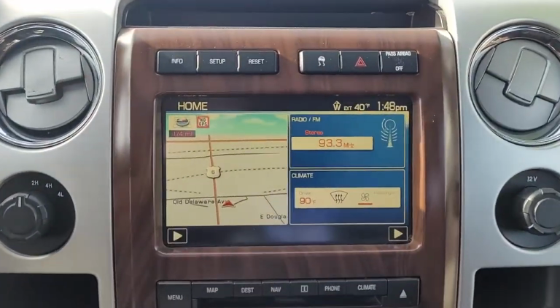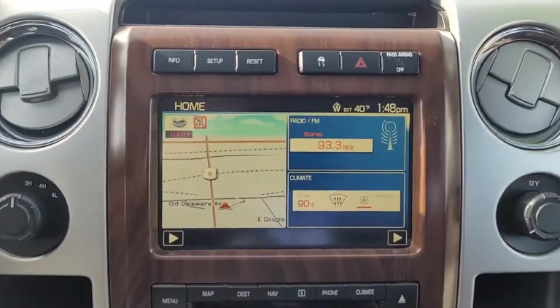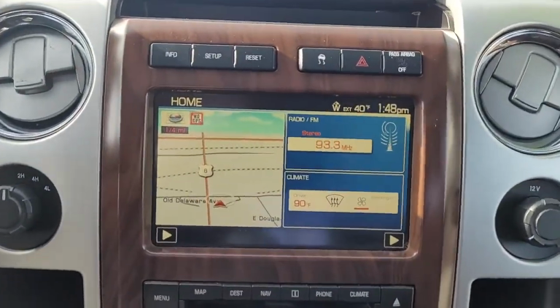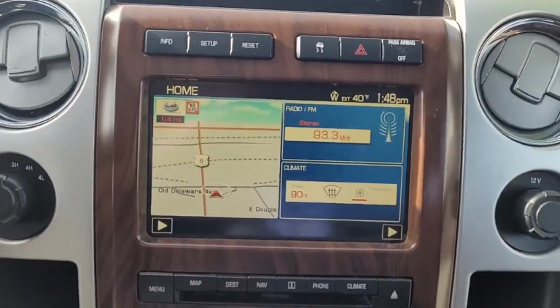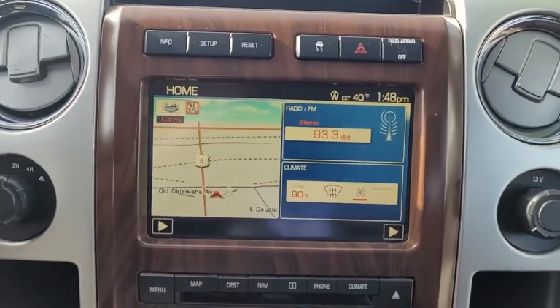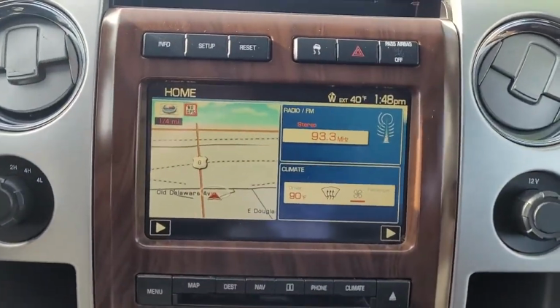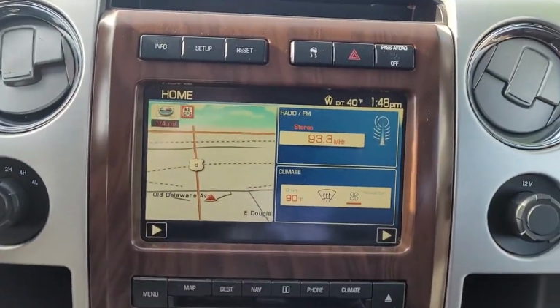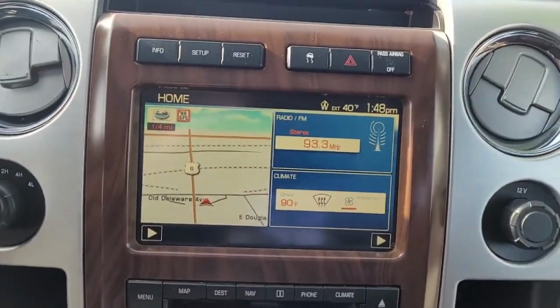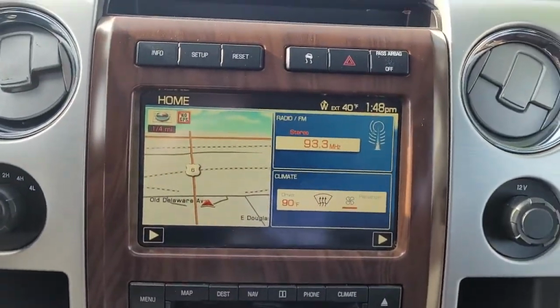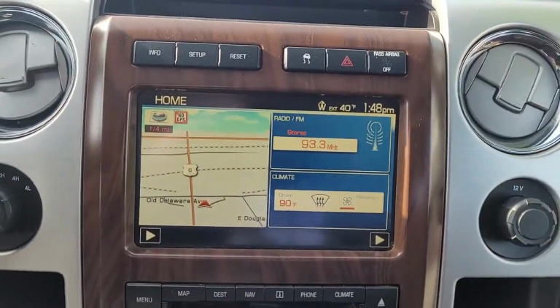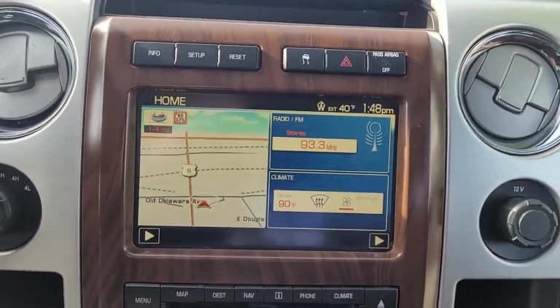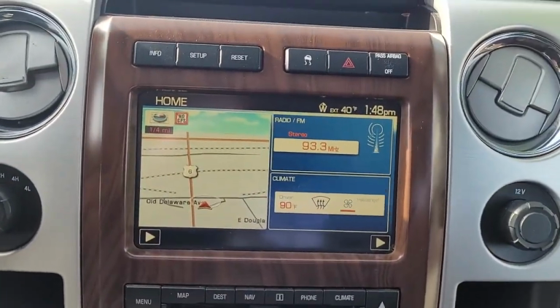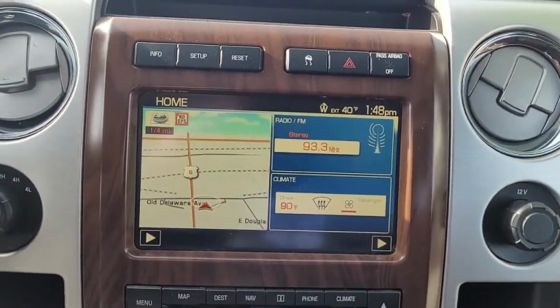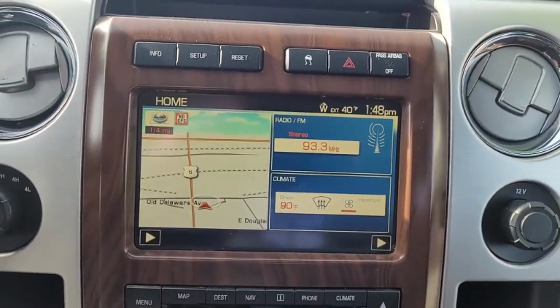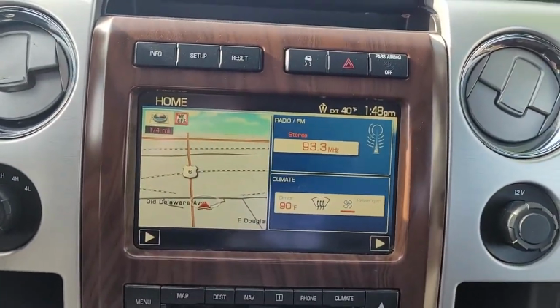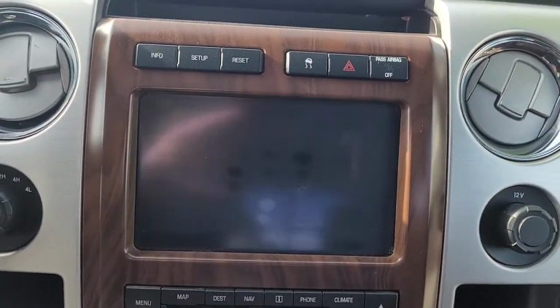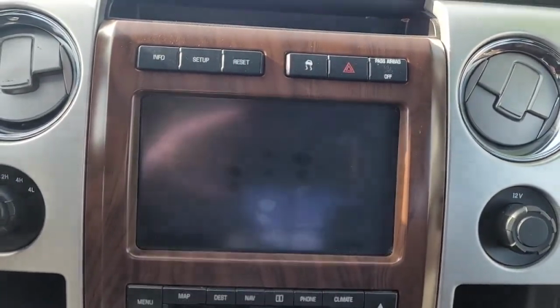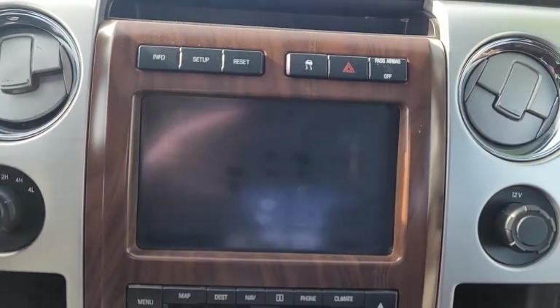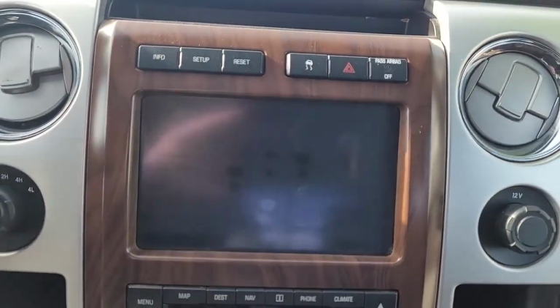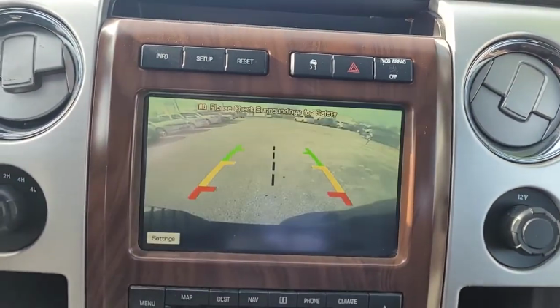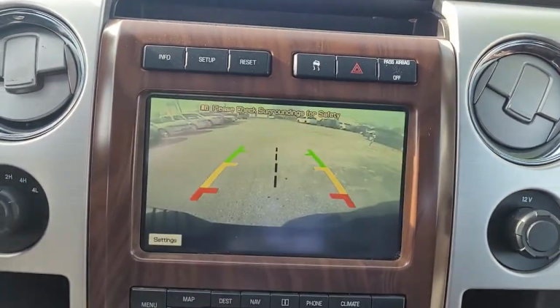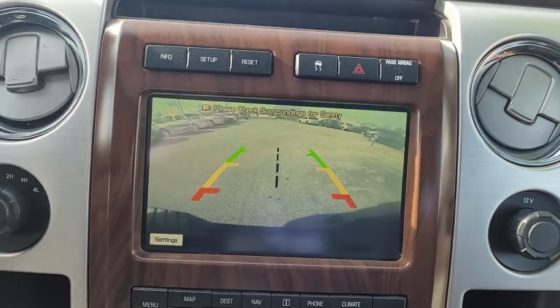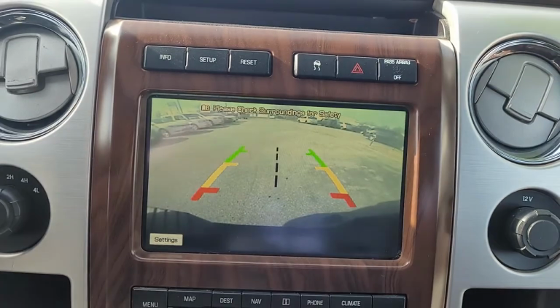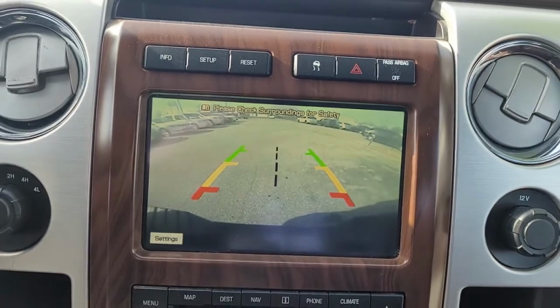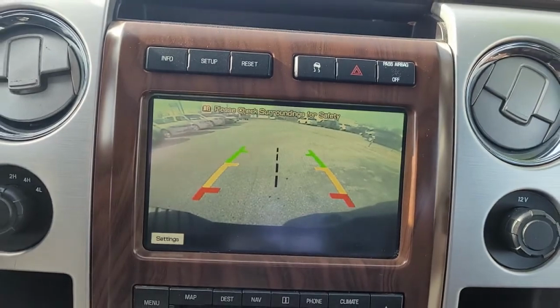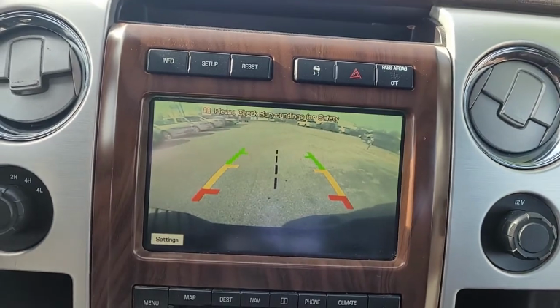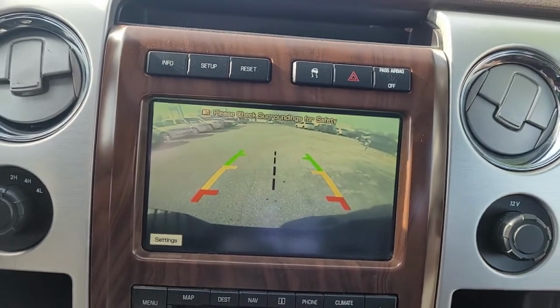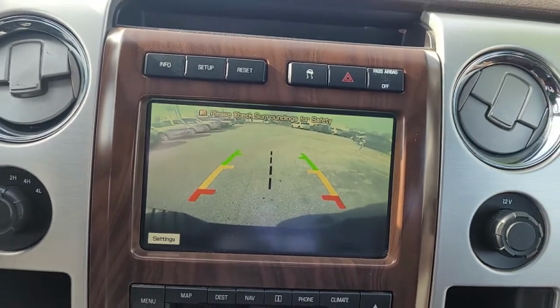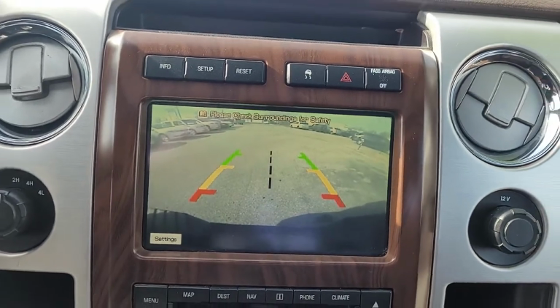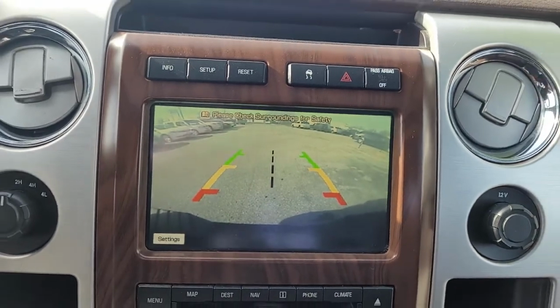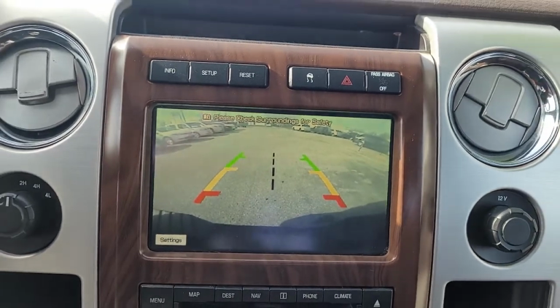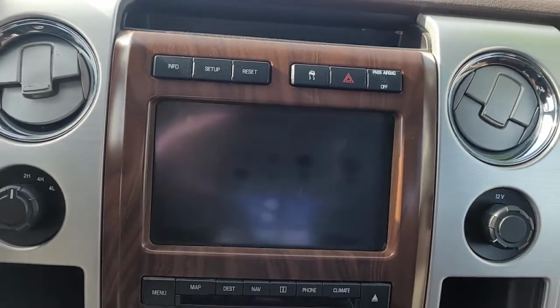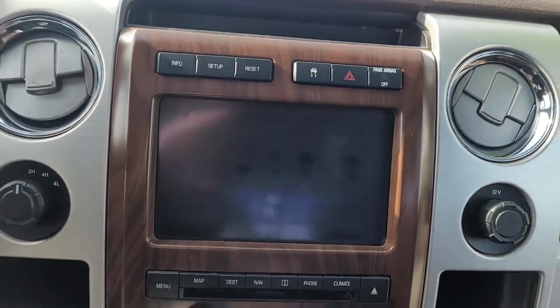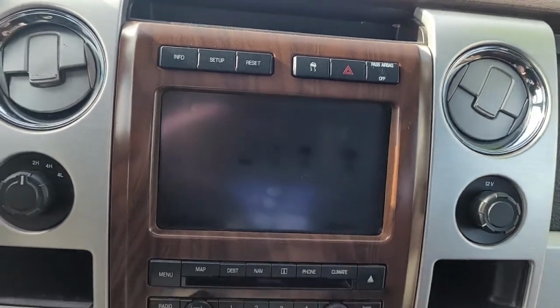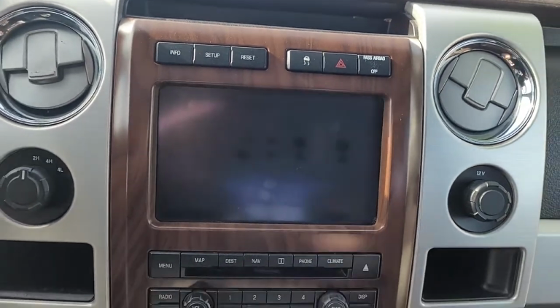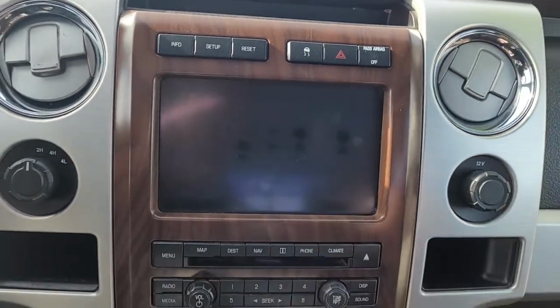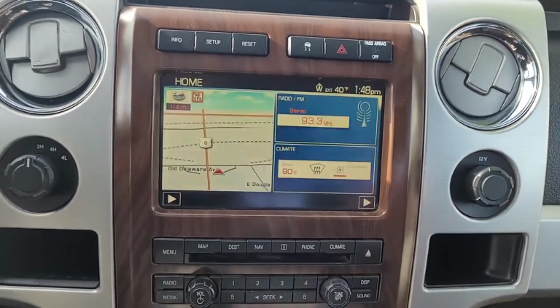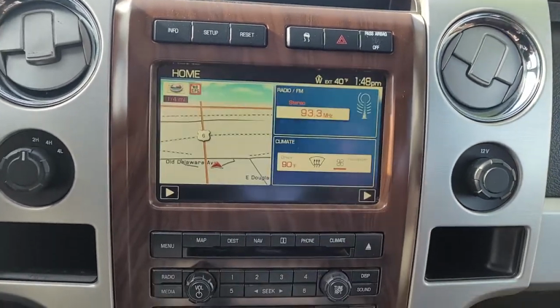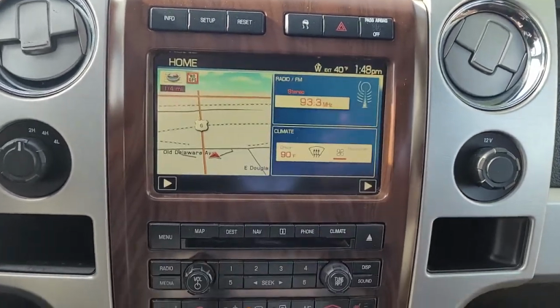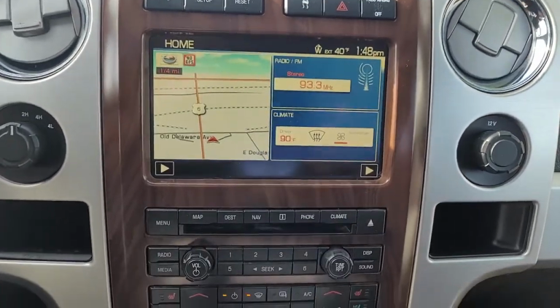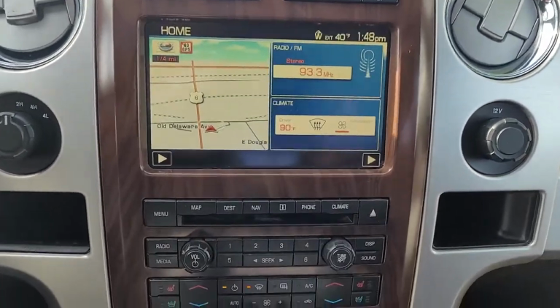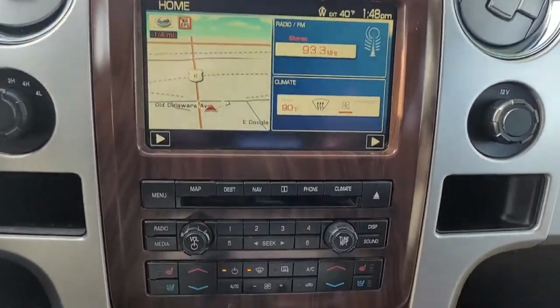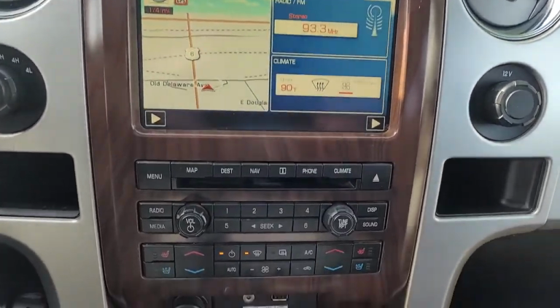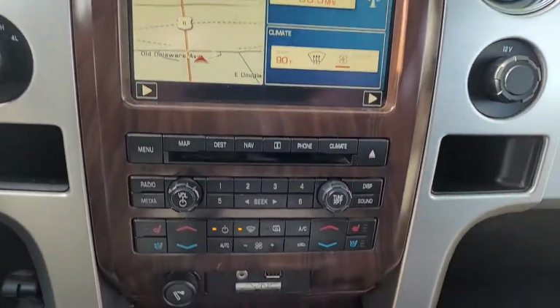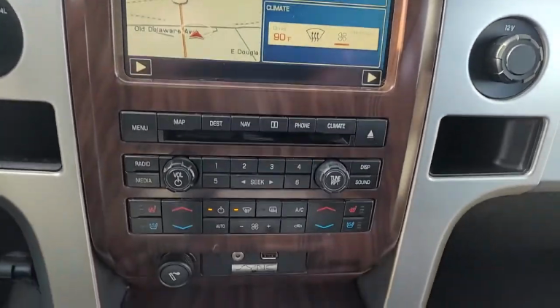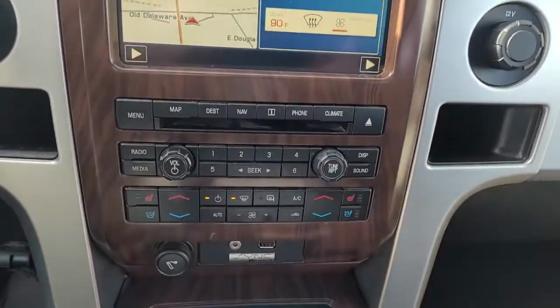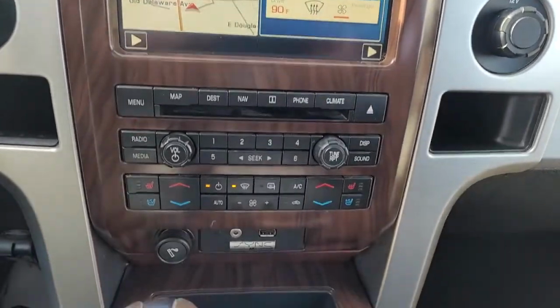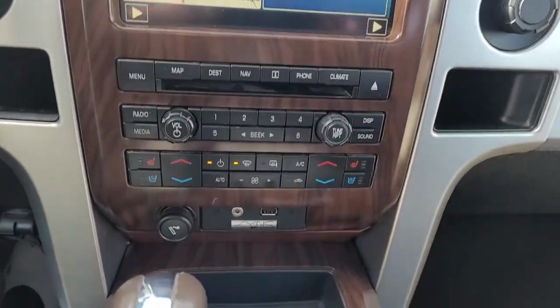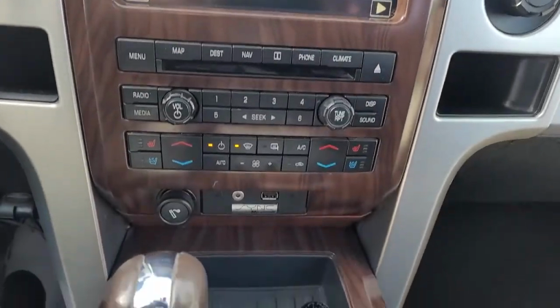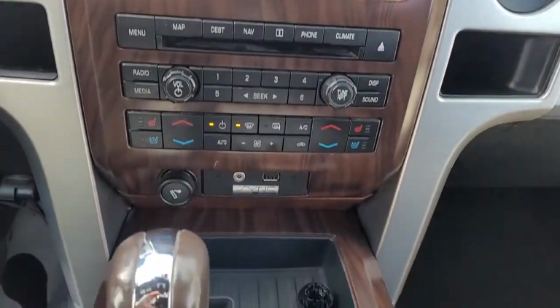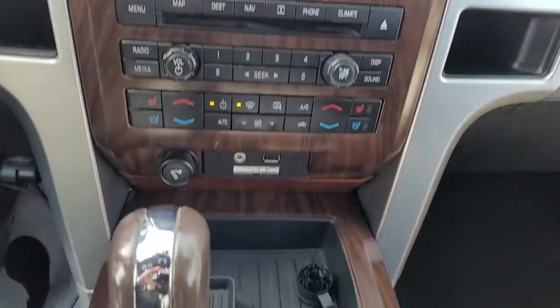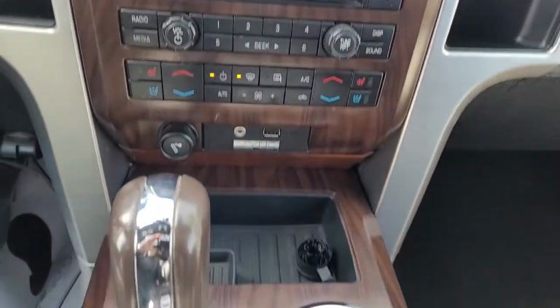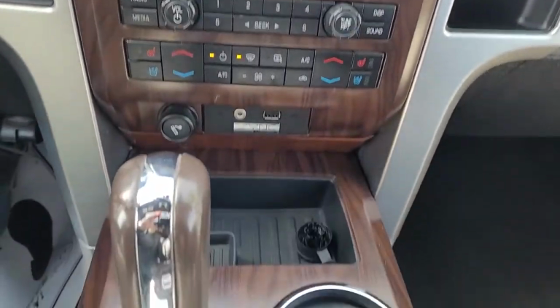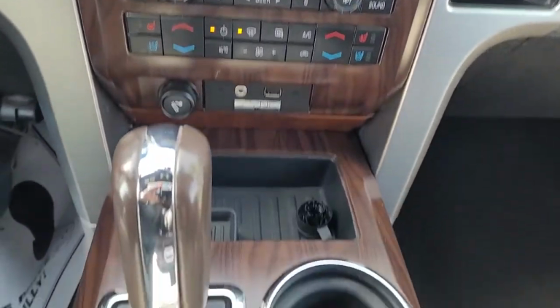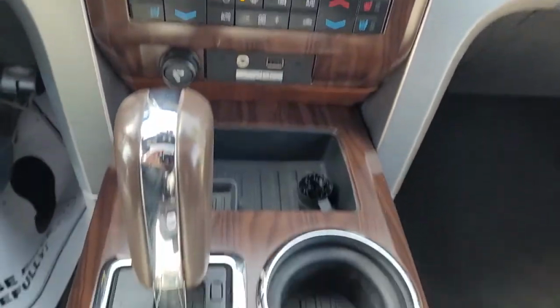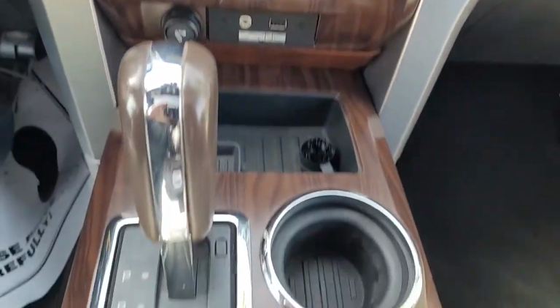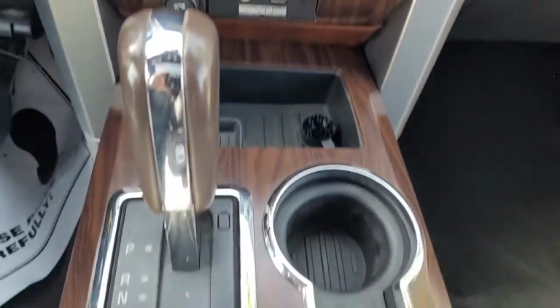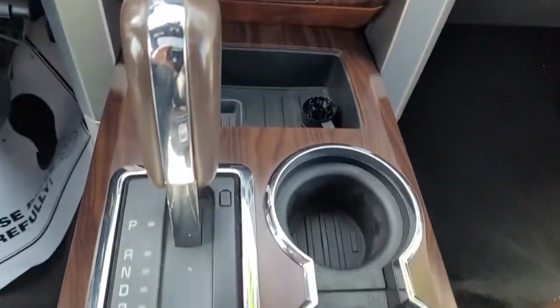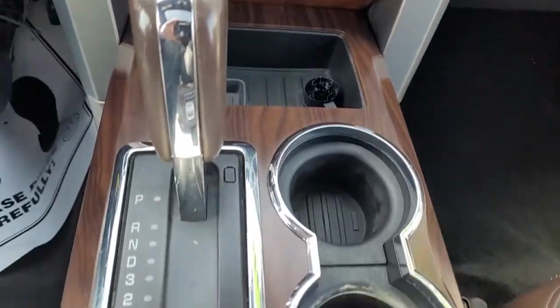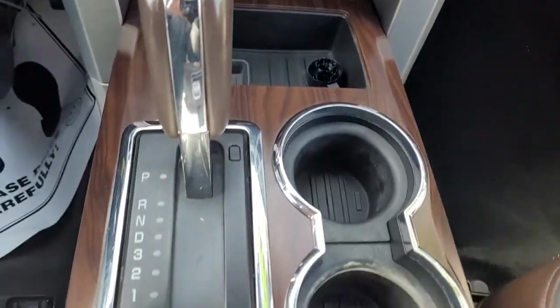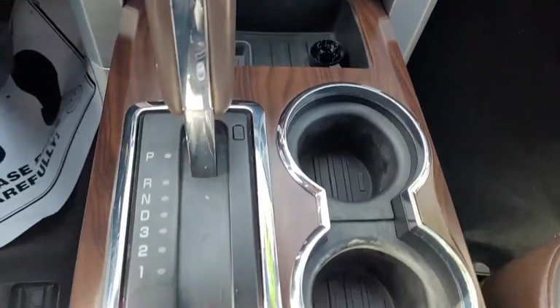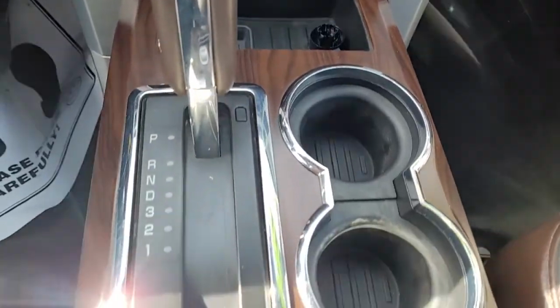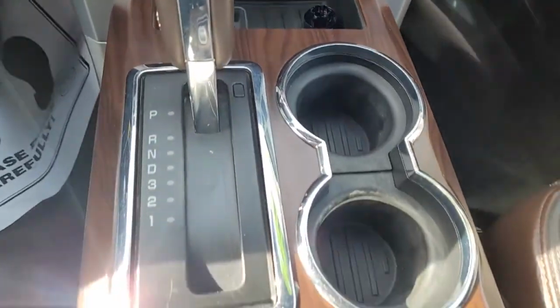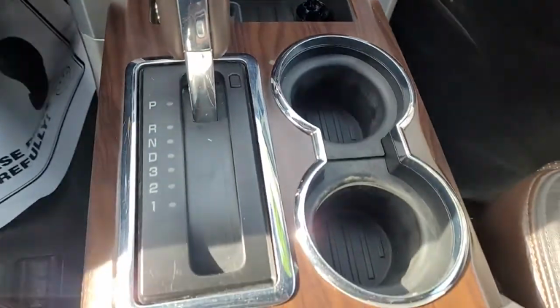These are just some of the great options this vehicle comes with: AM-FM Stereo and four-wheel disc brakes.